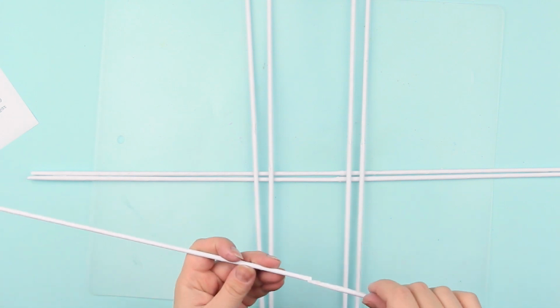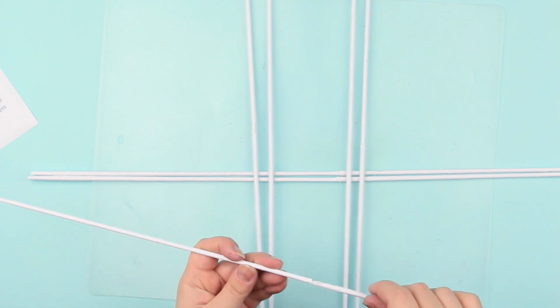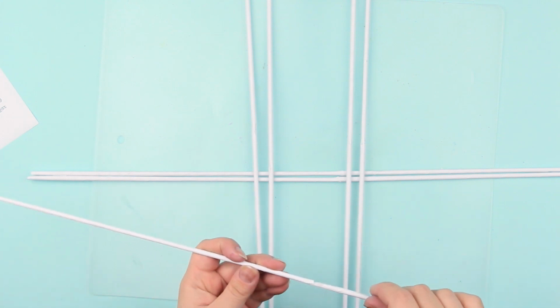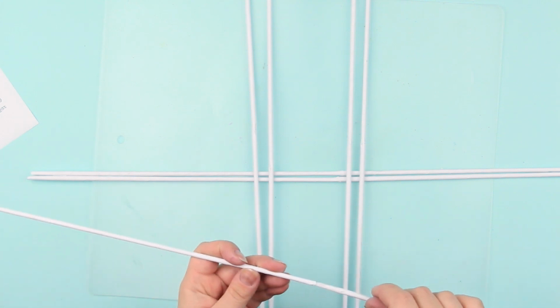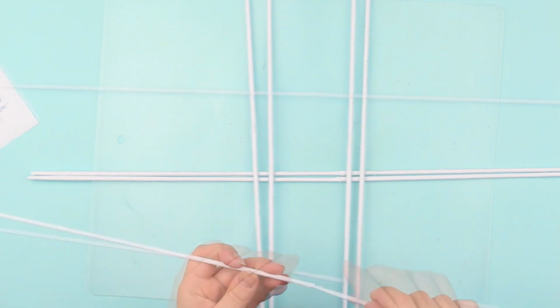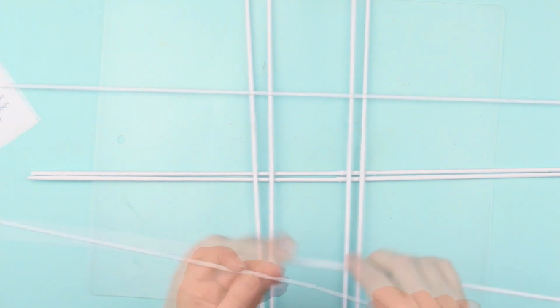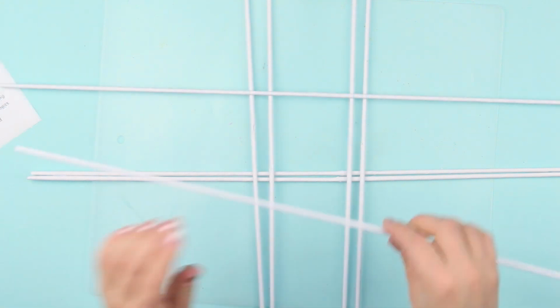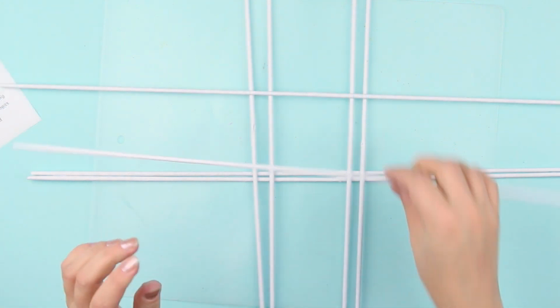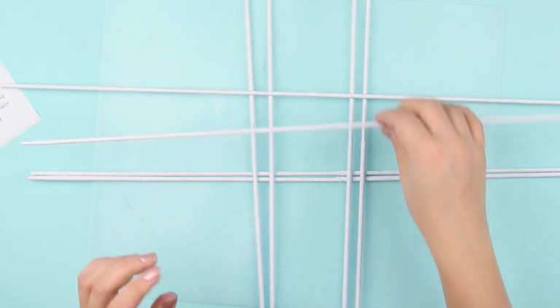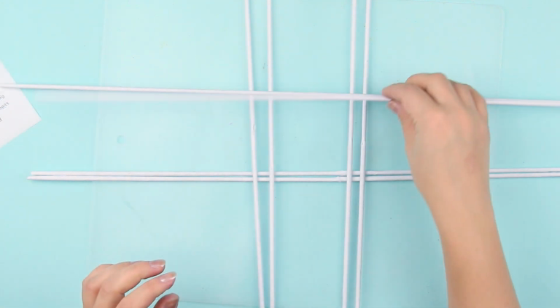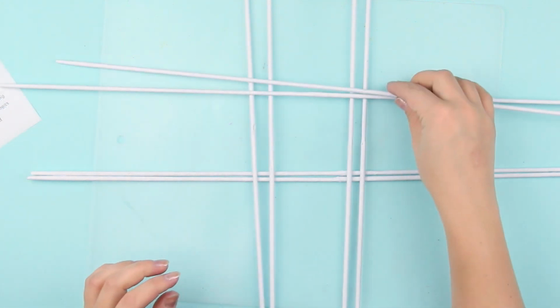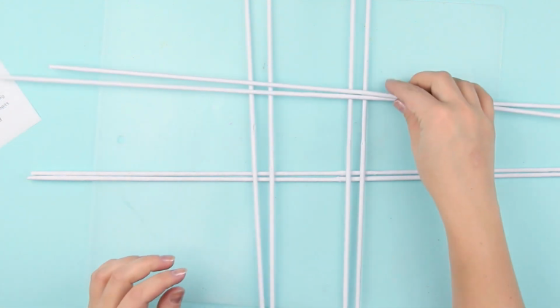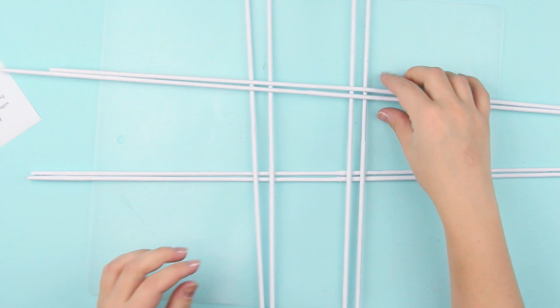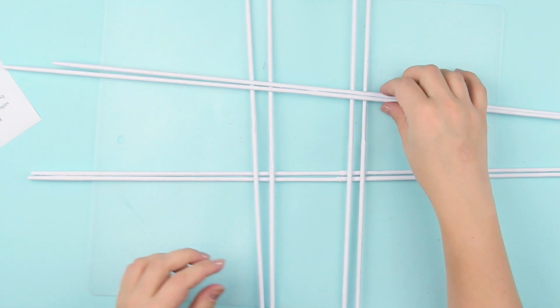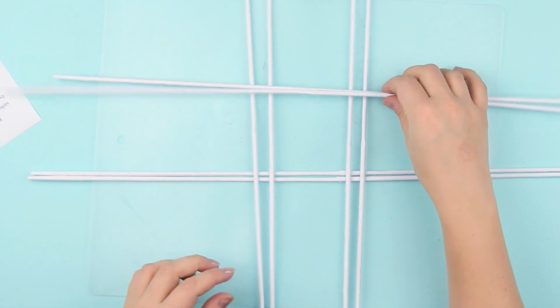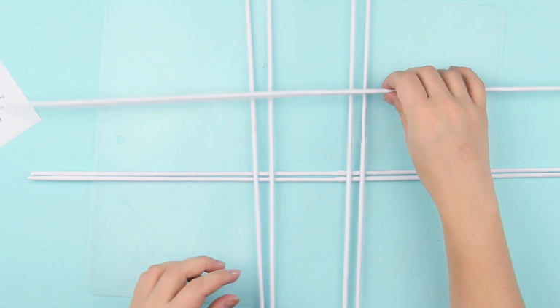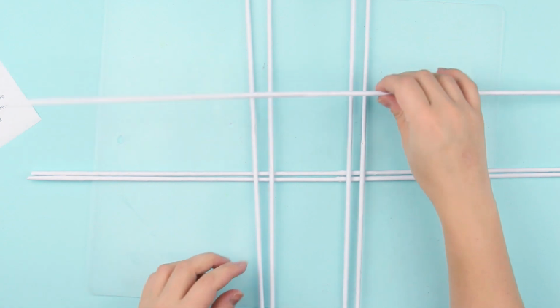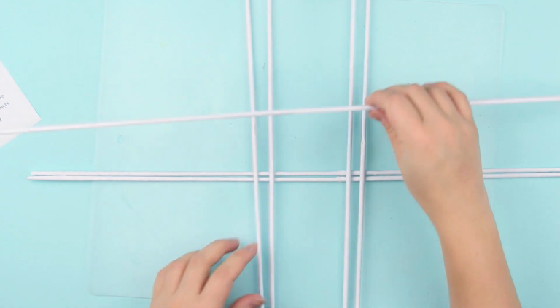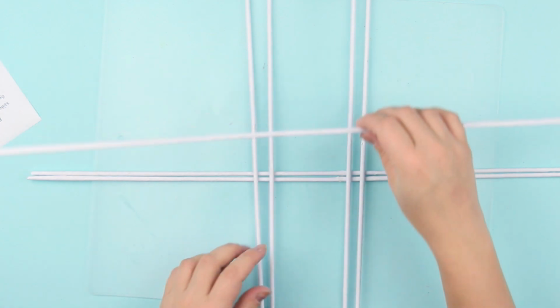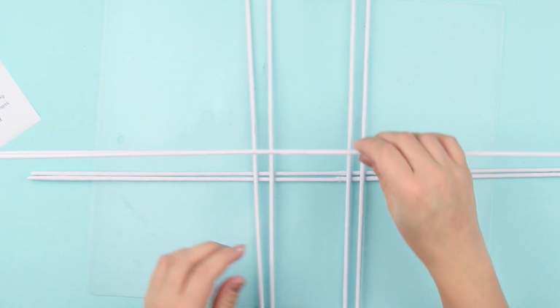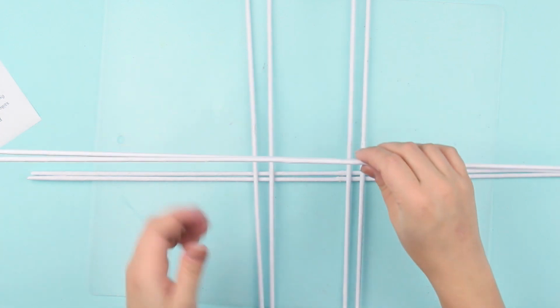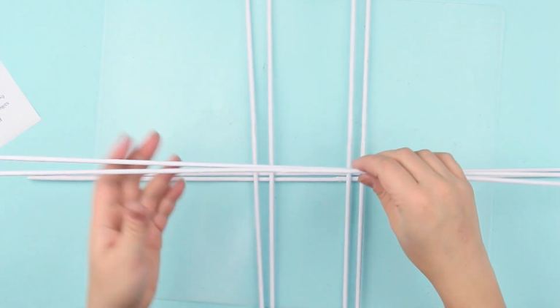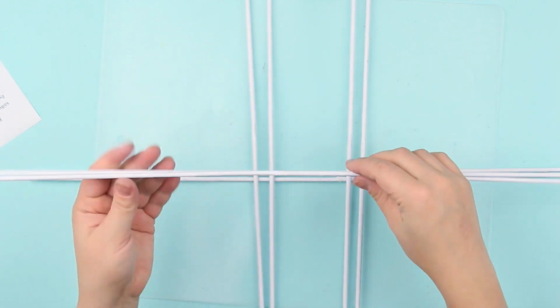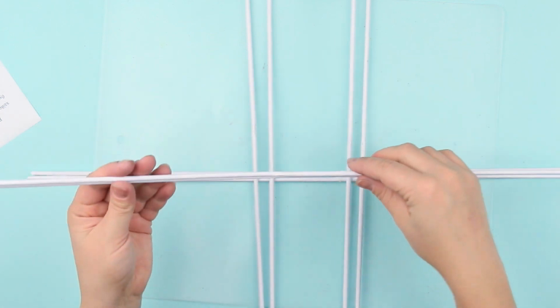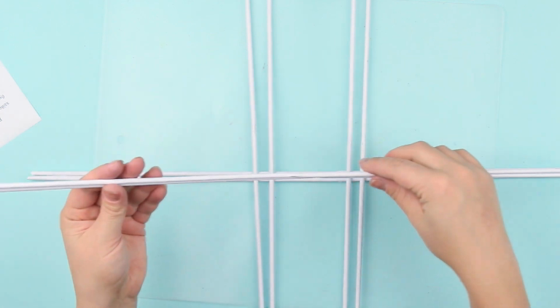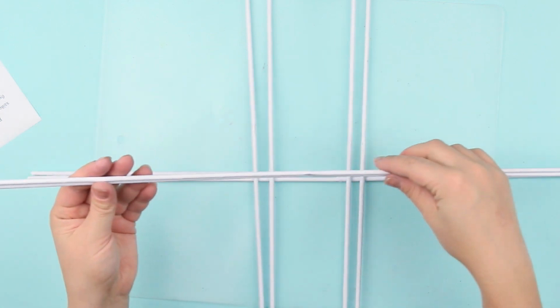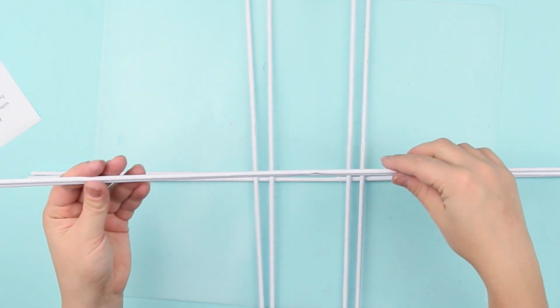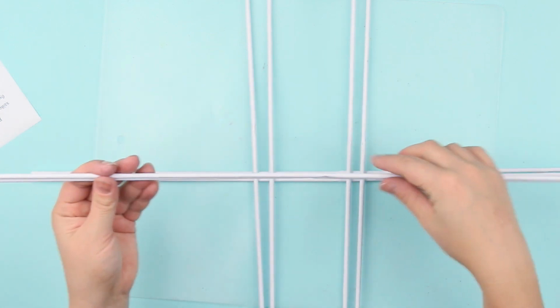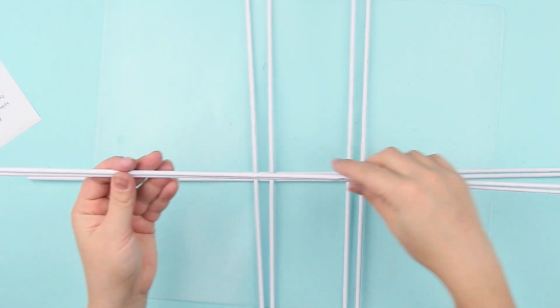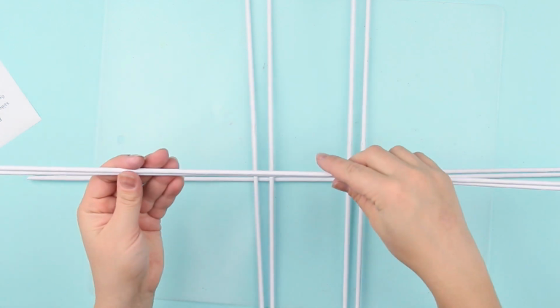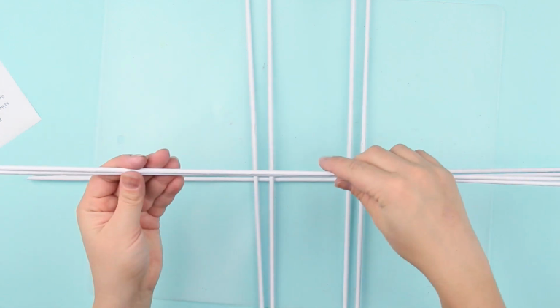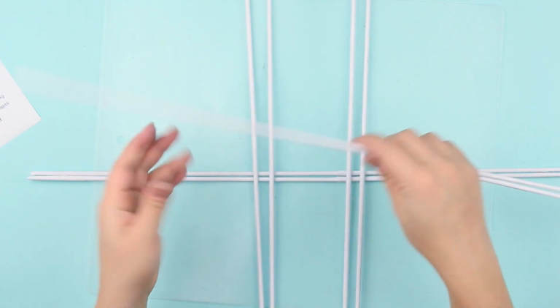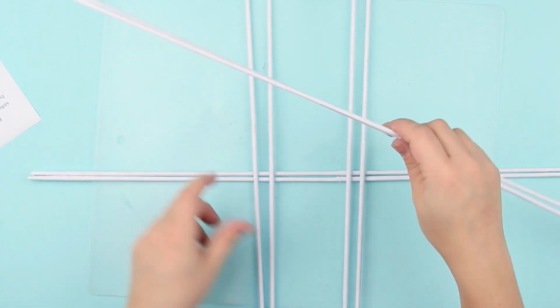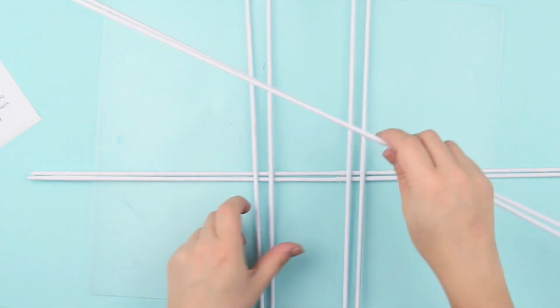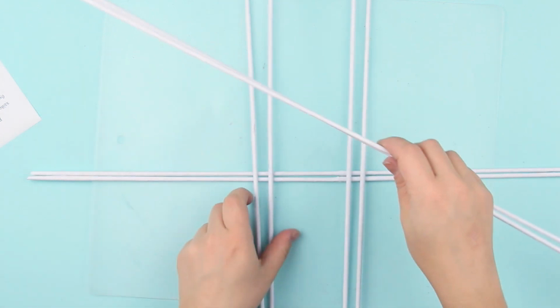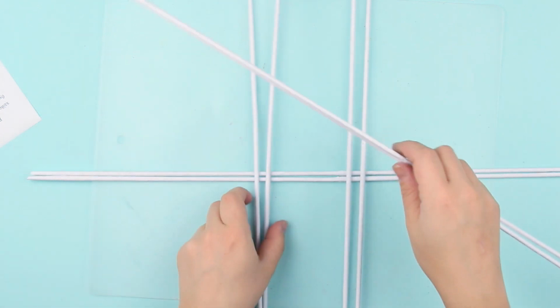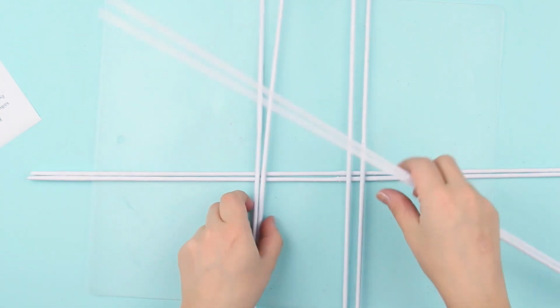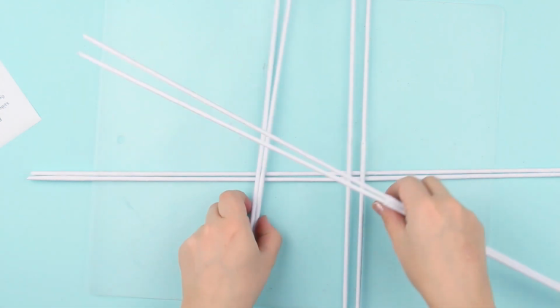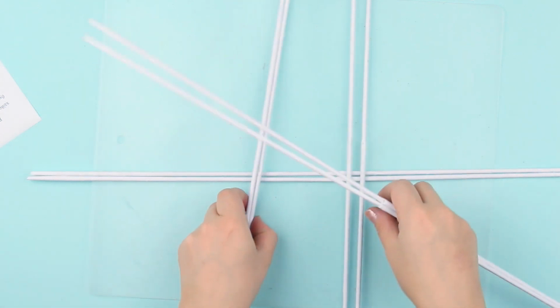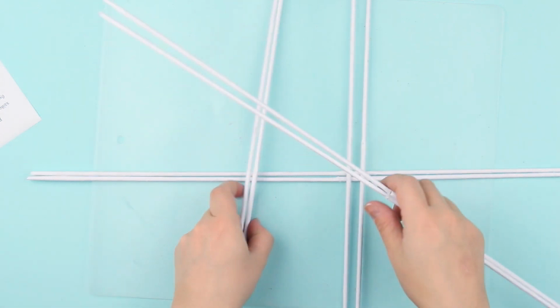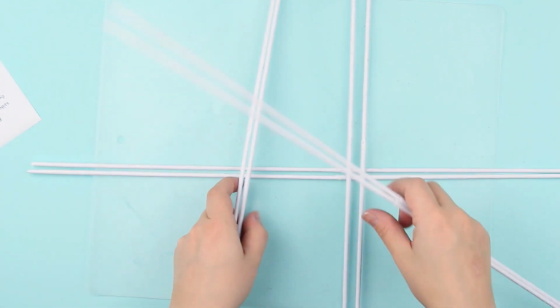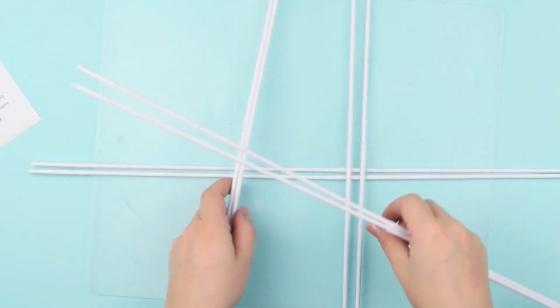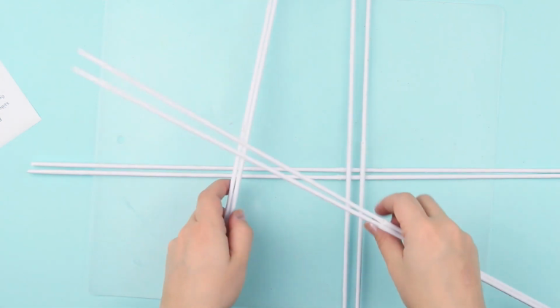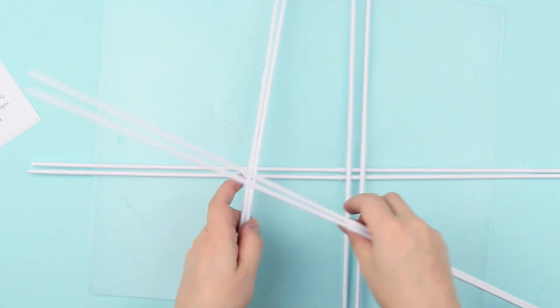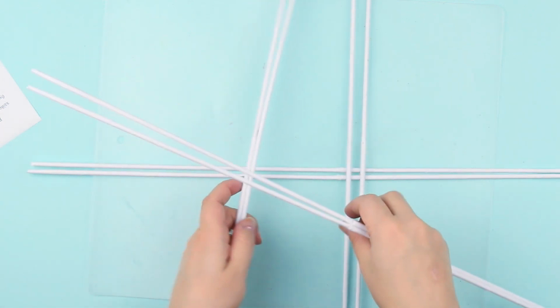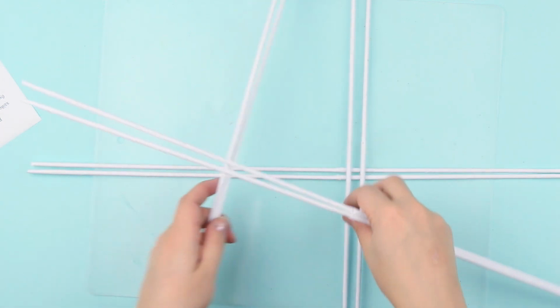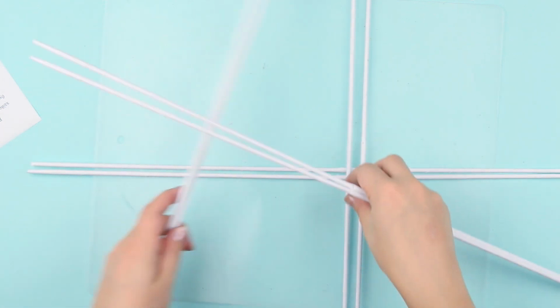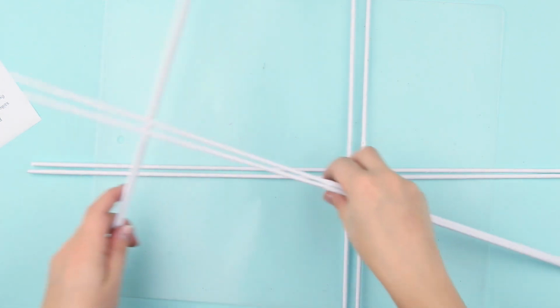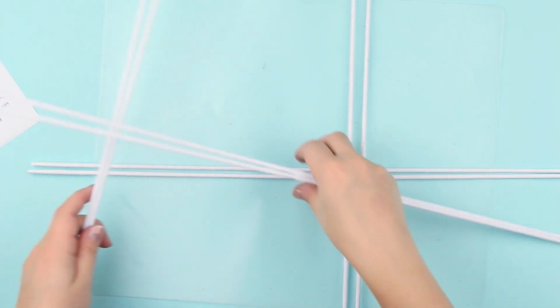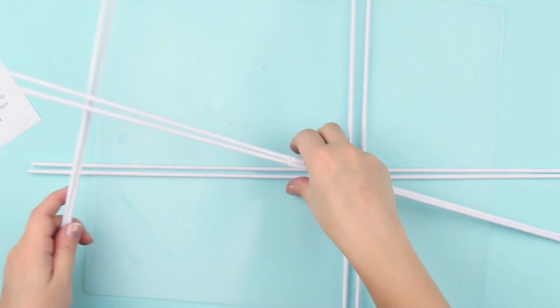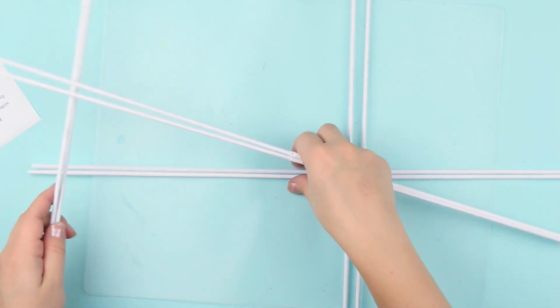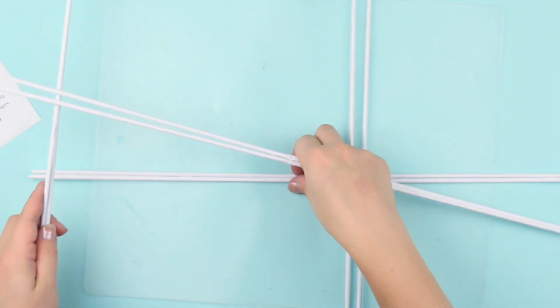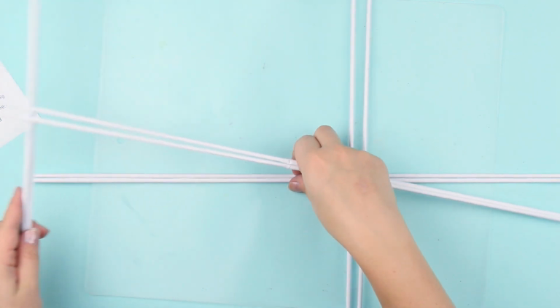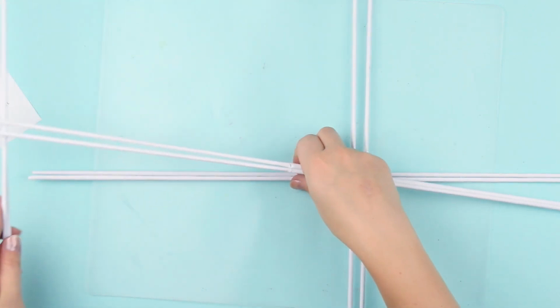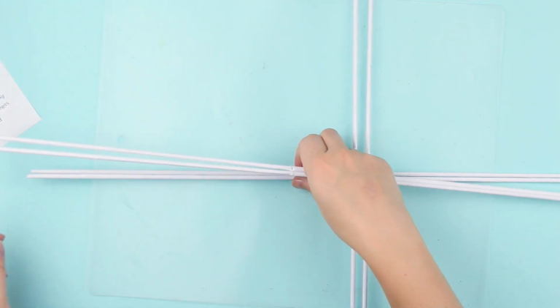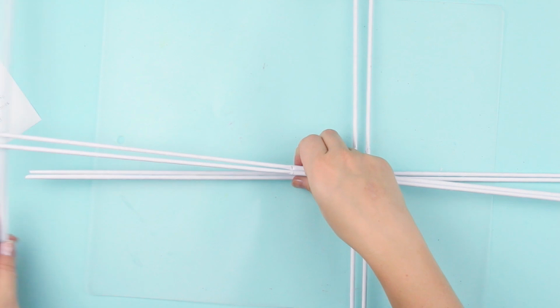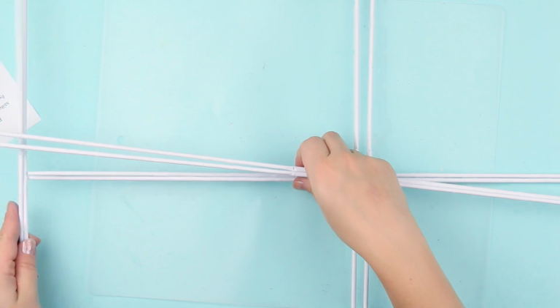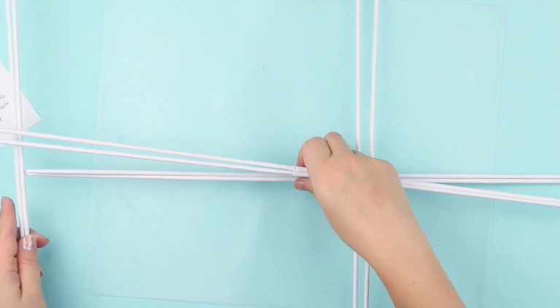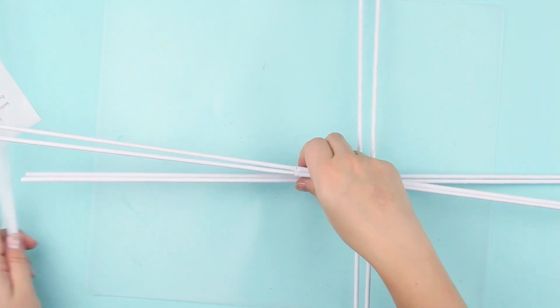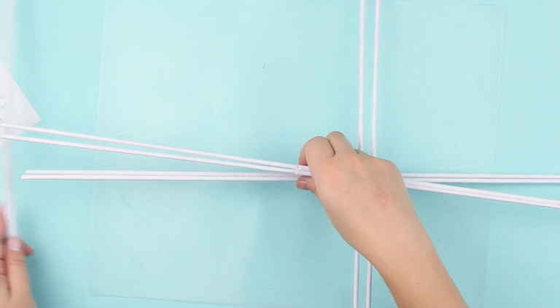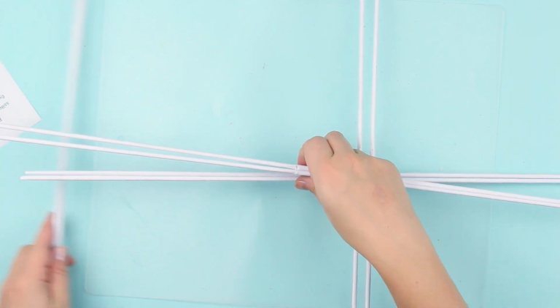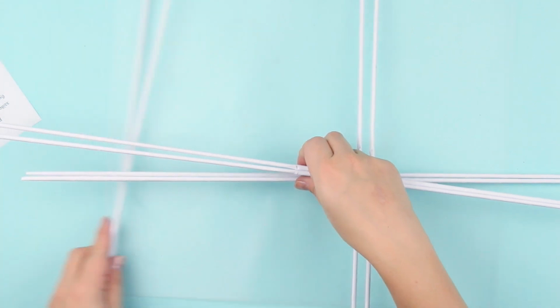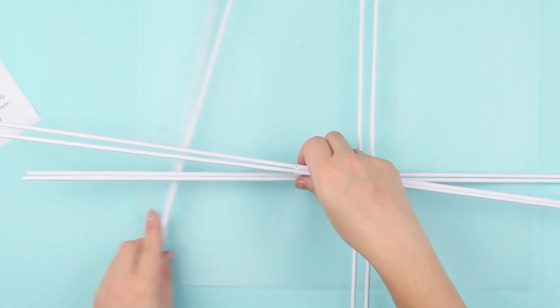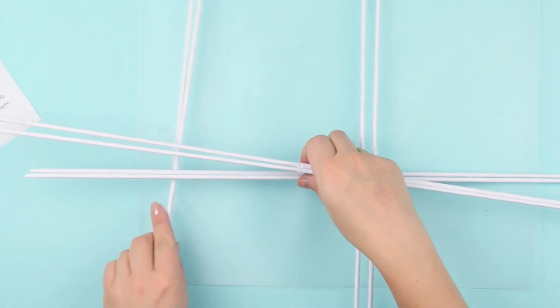We'll use softer newspaper to make the tubes for weaving. The newspaper tubes are rolled in the same way — just use a size 4 needle.